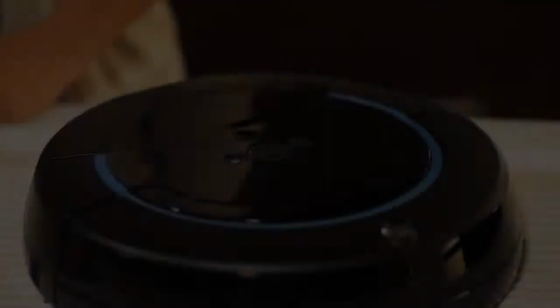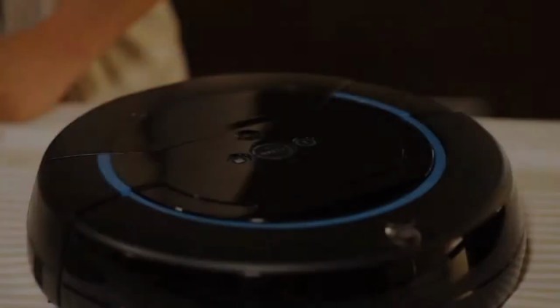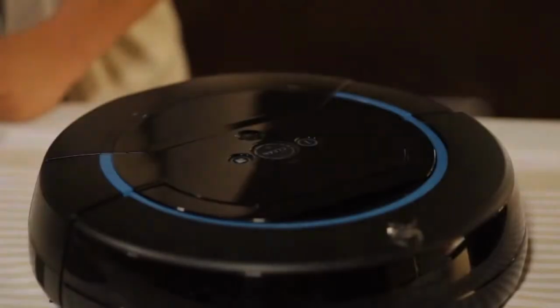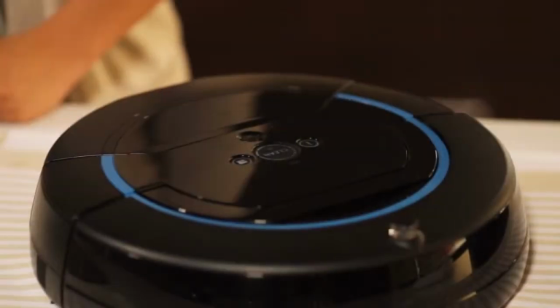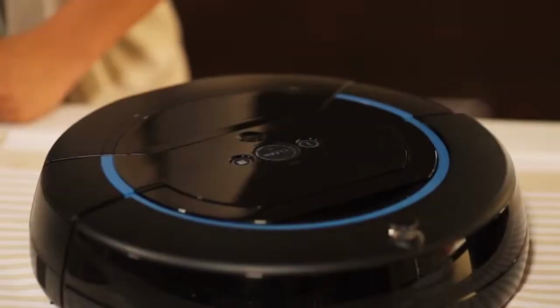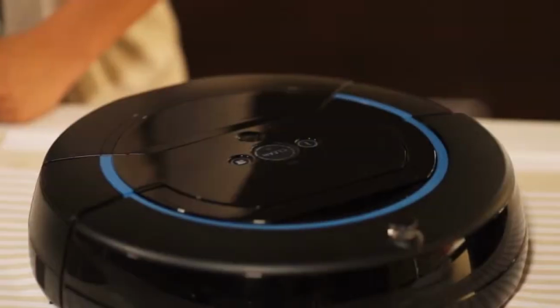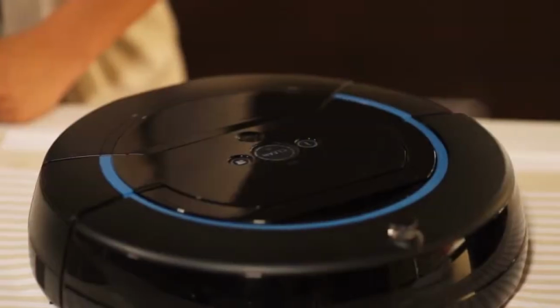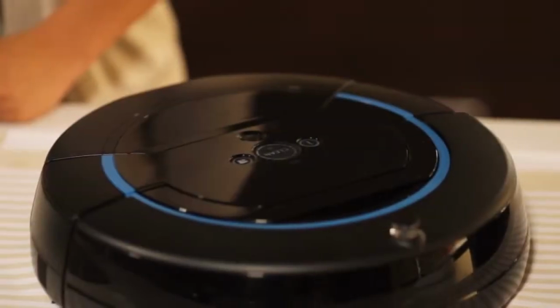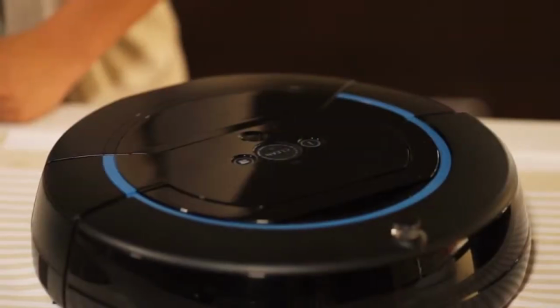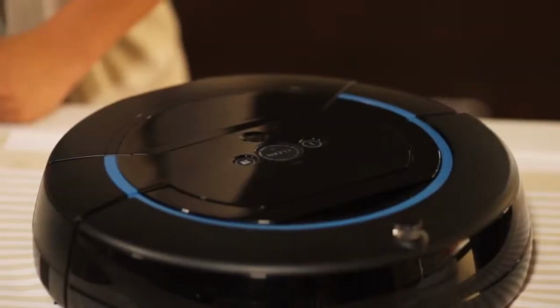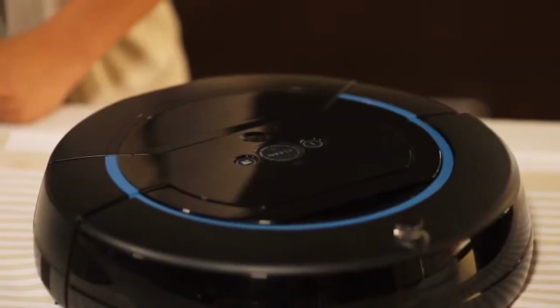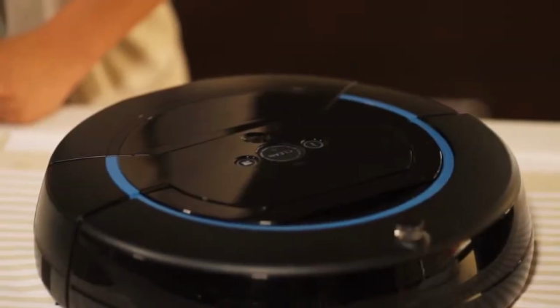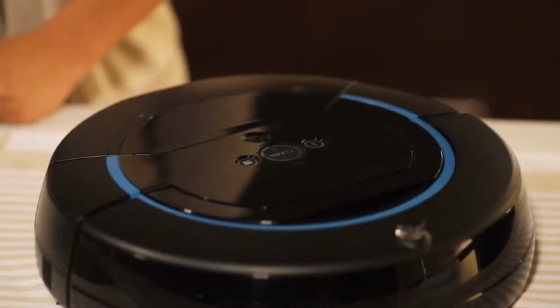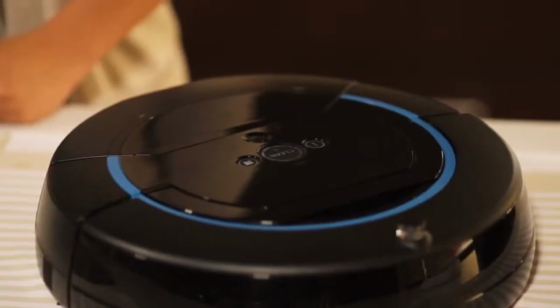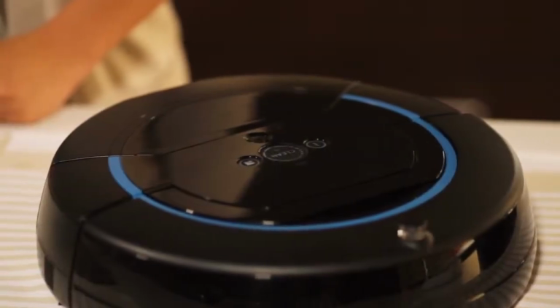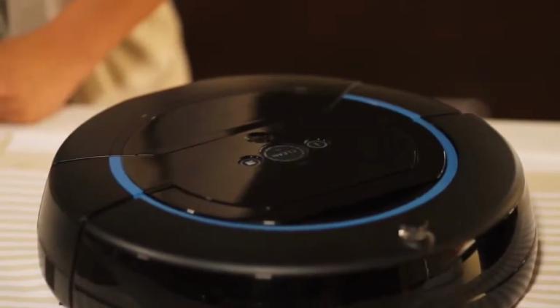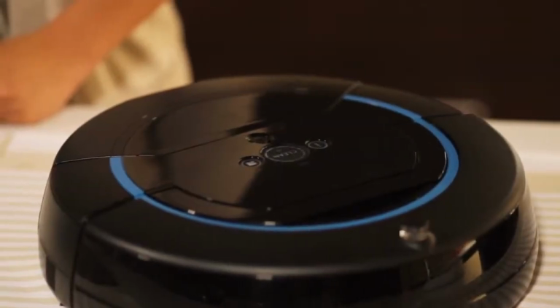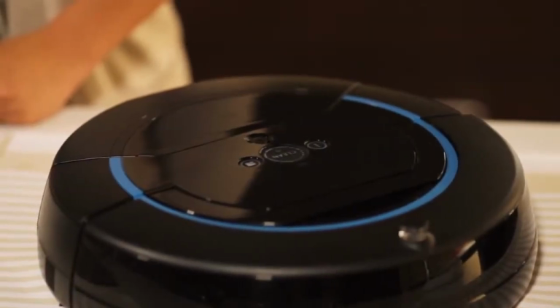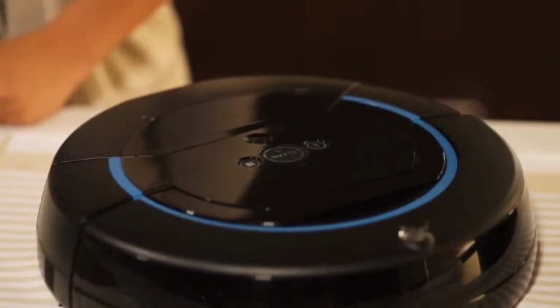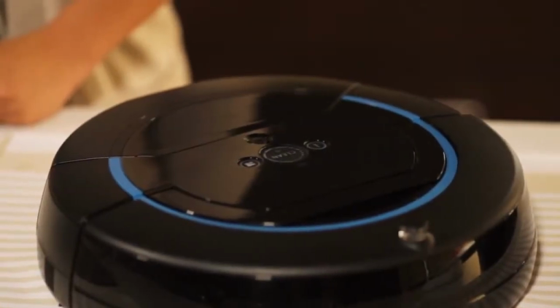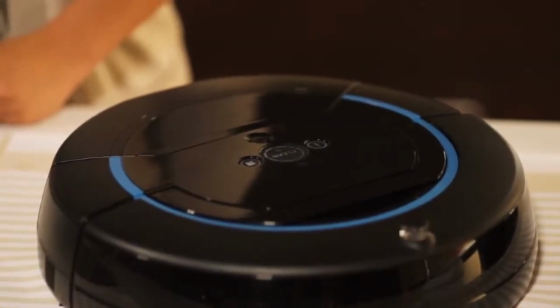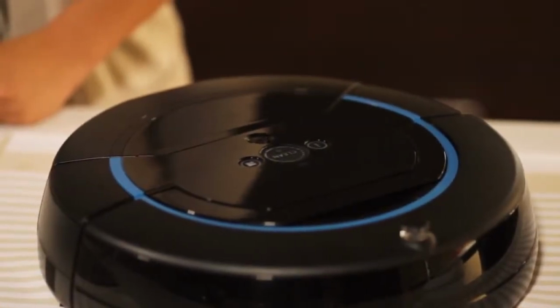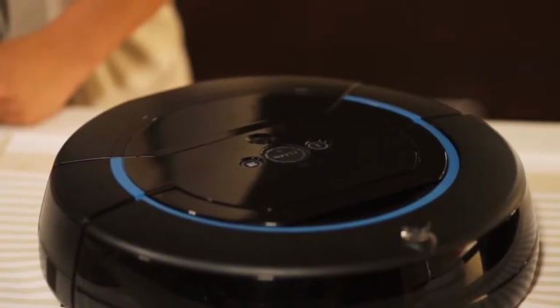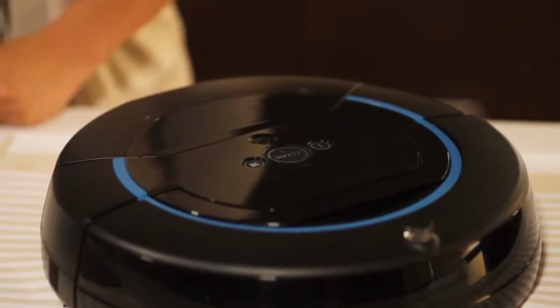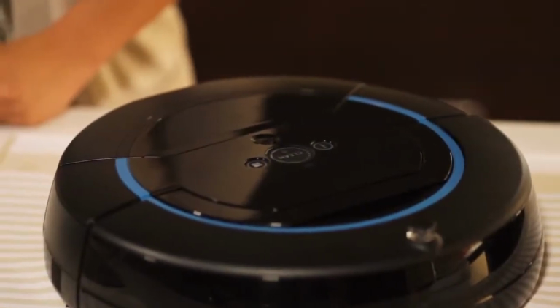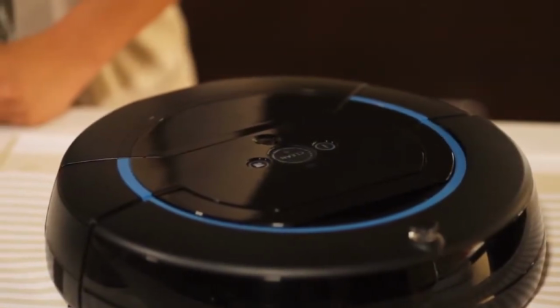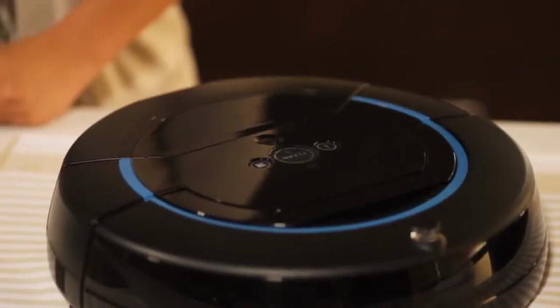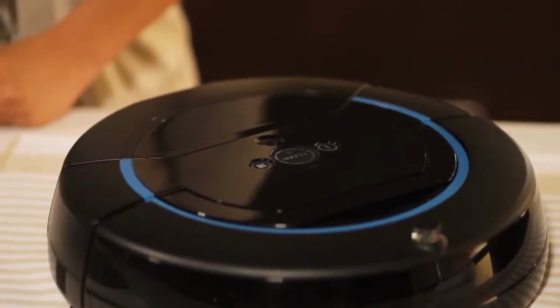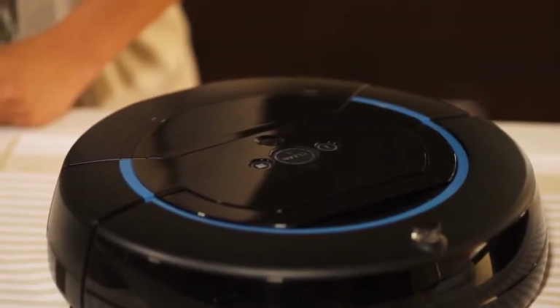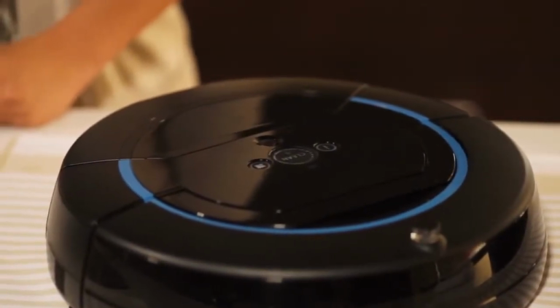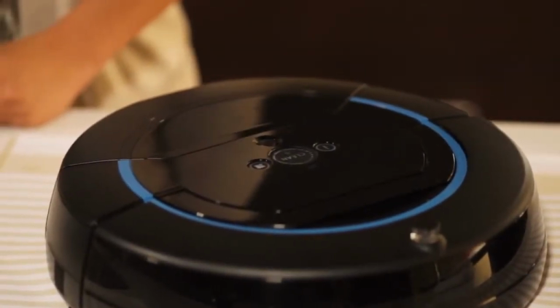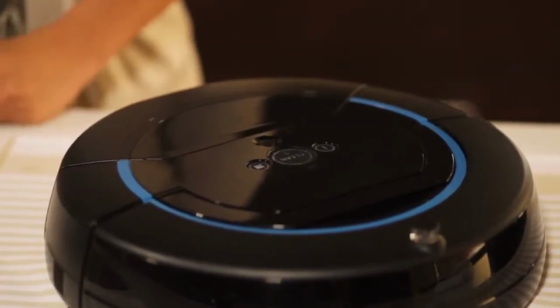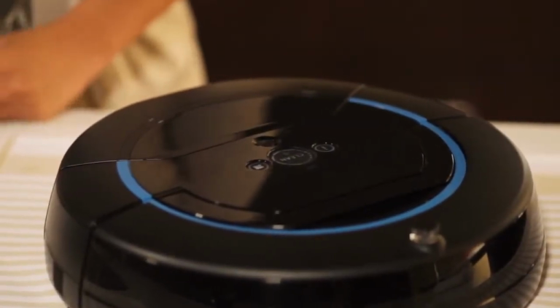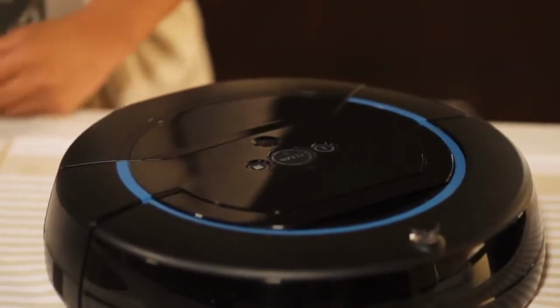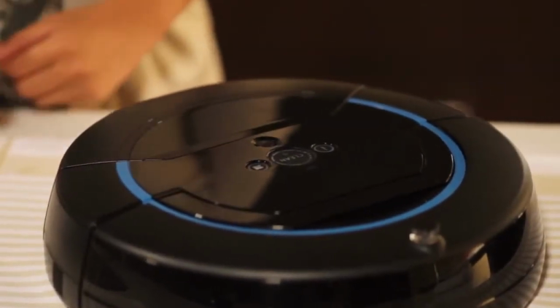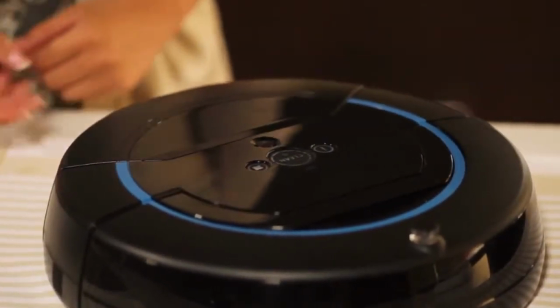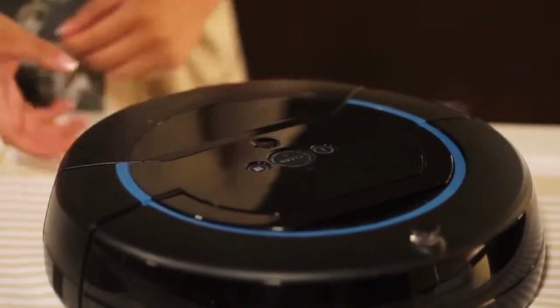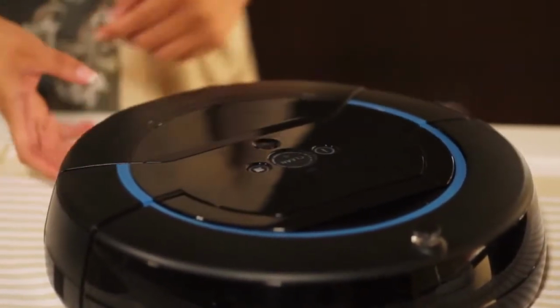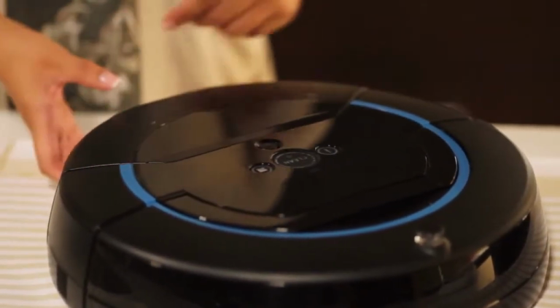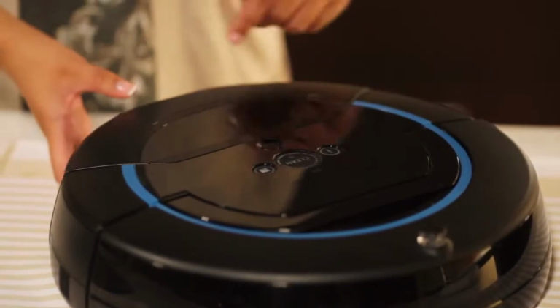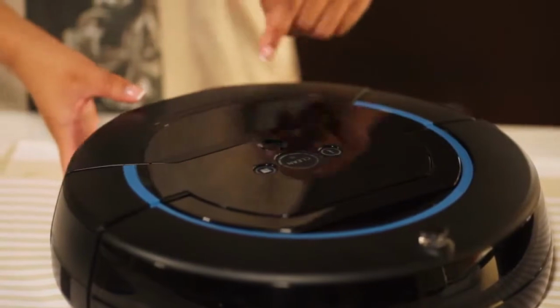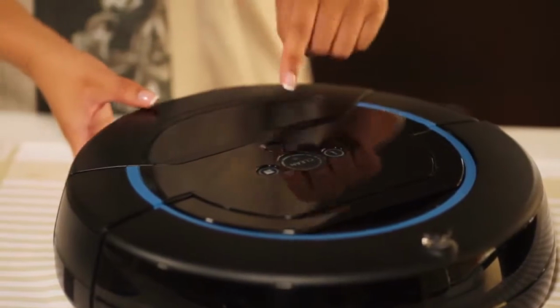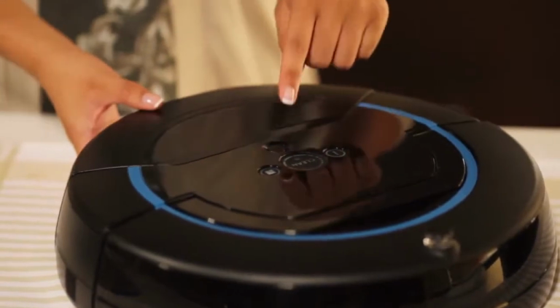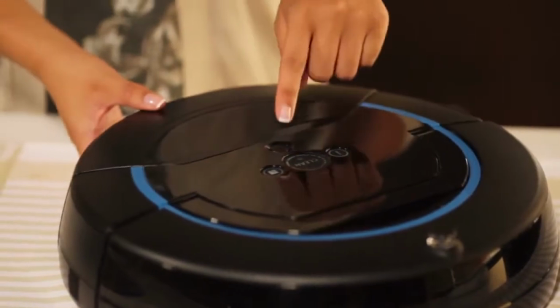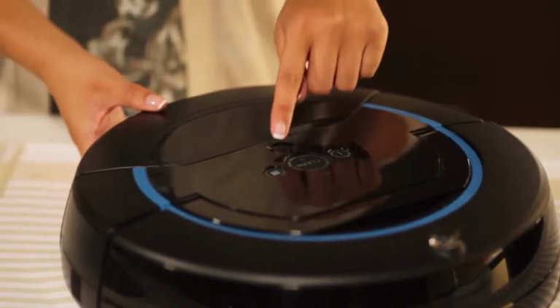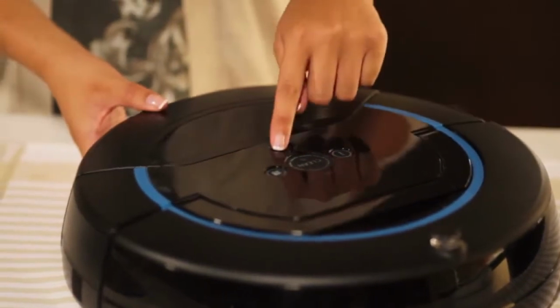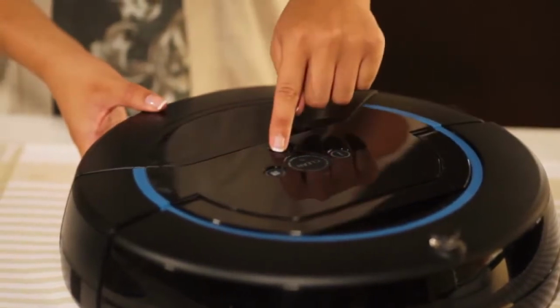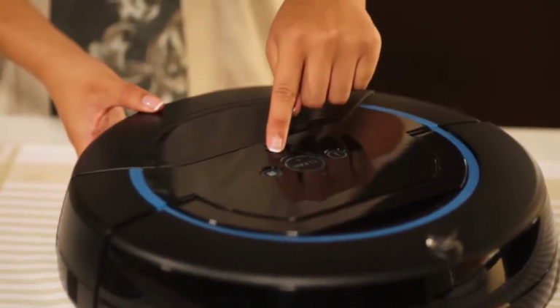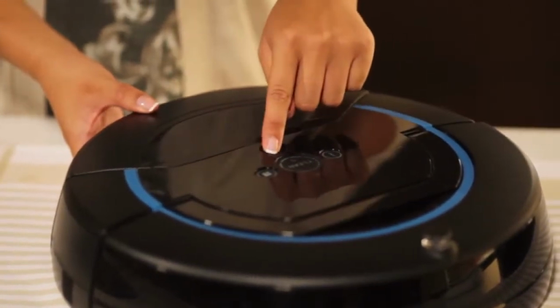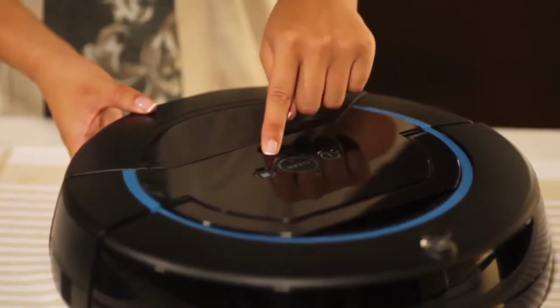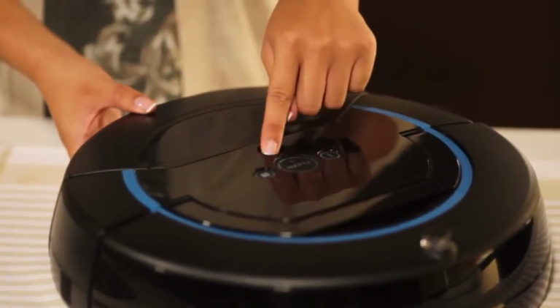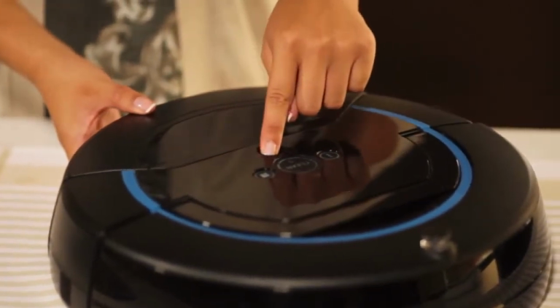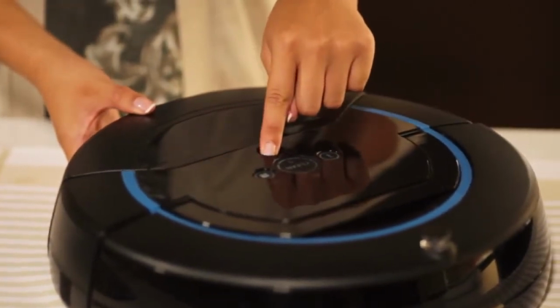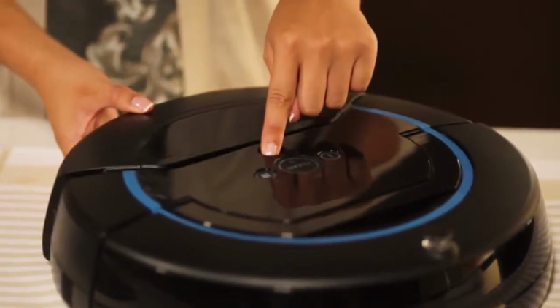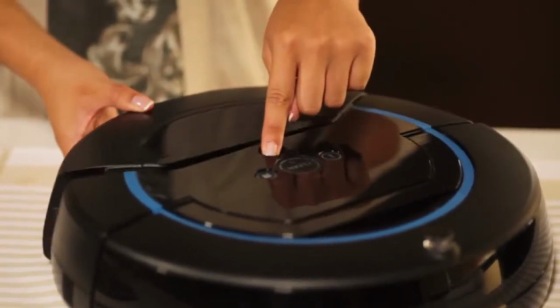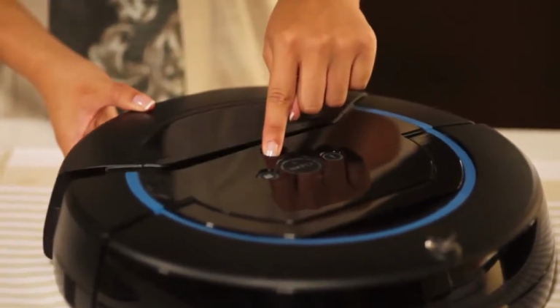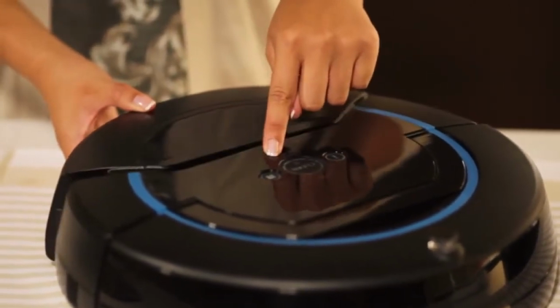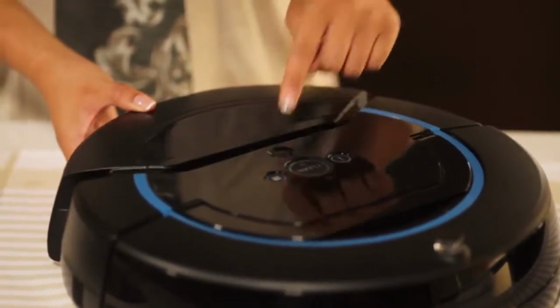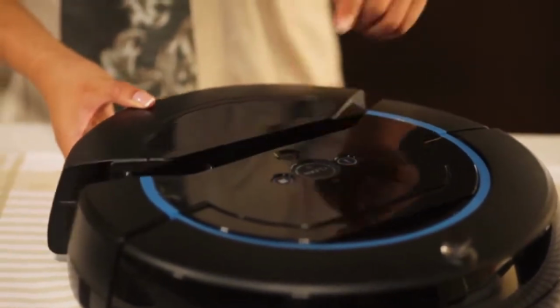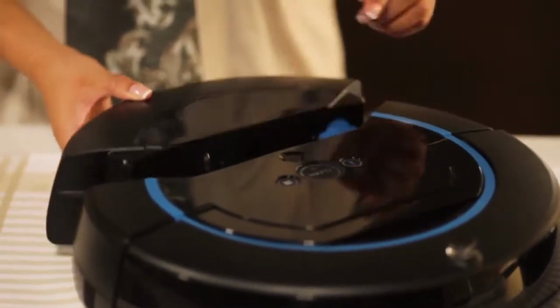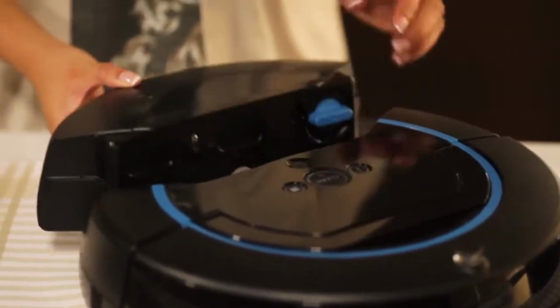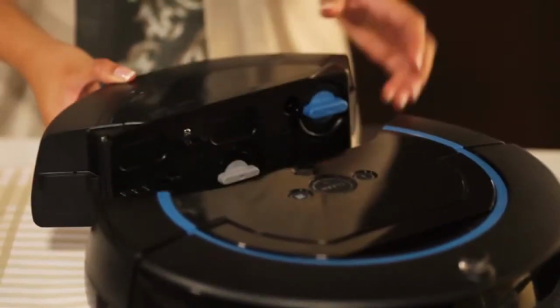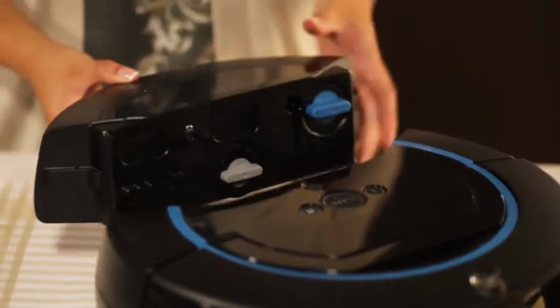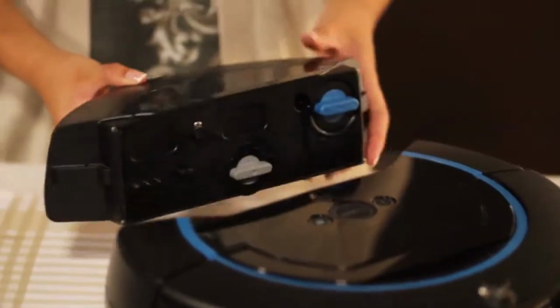Press the tank release button to remove the tank. The tank contains separate compartments for clean water and dirty water.